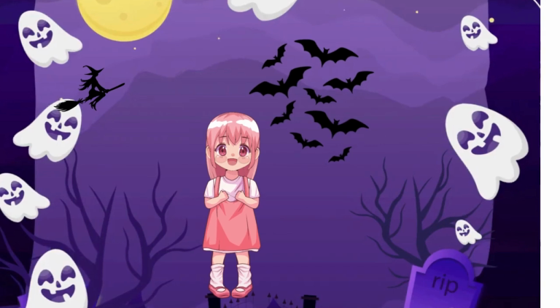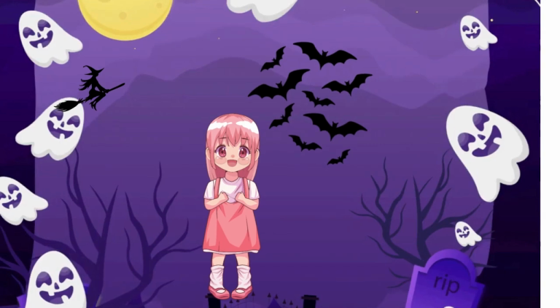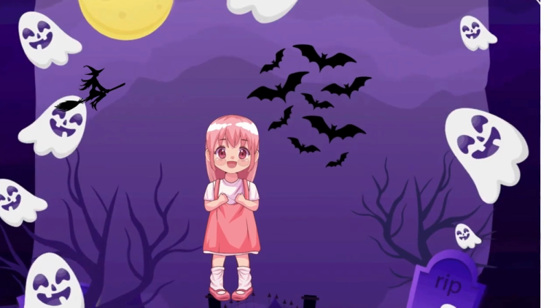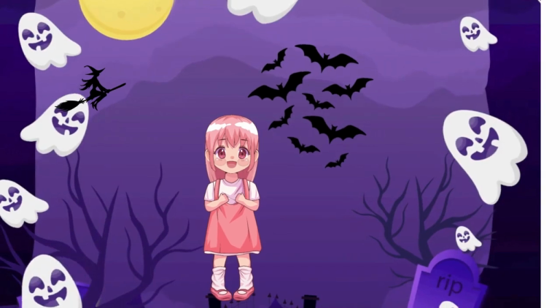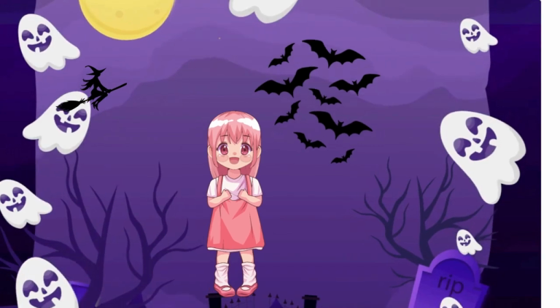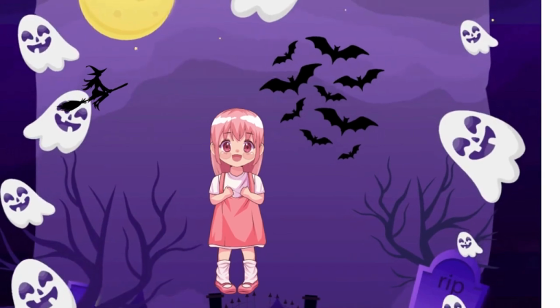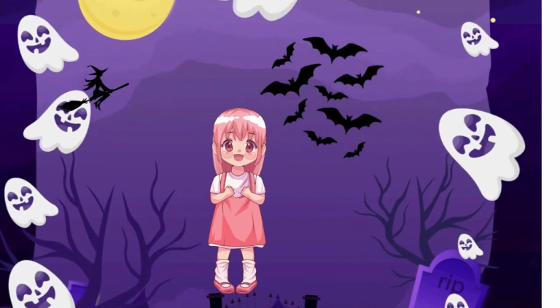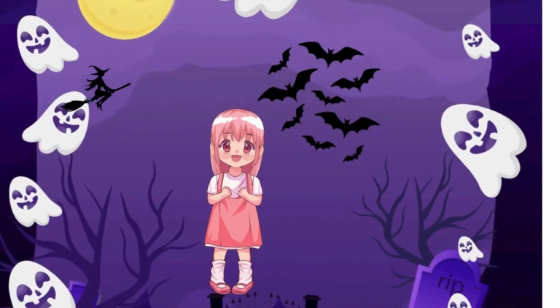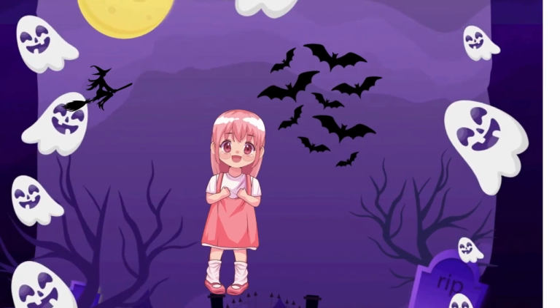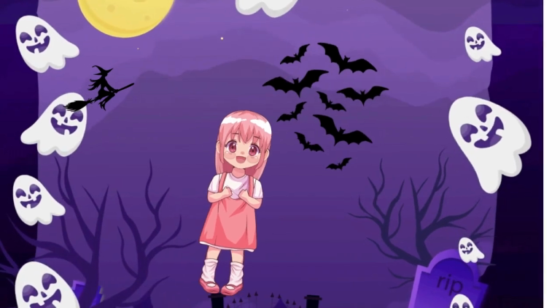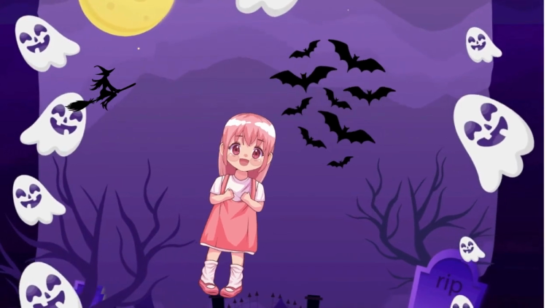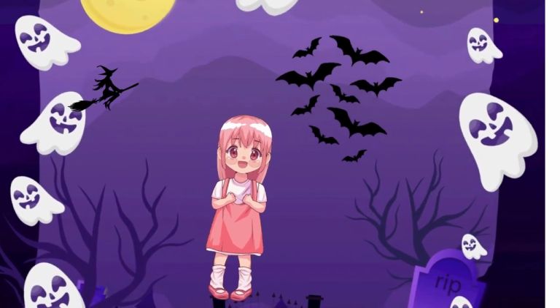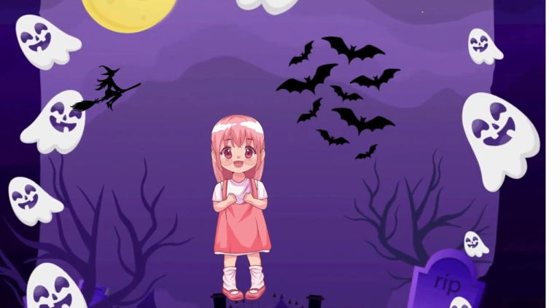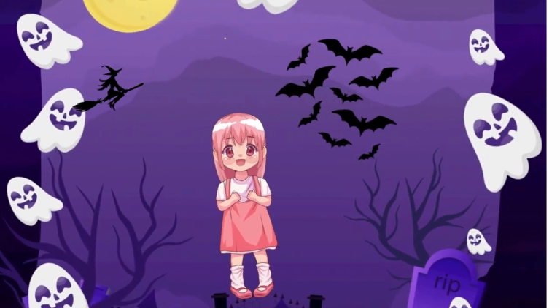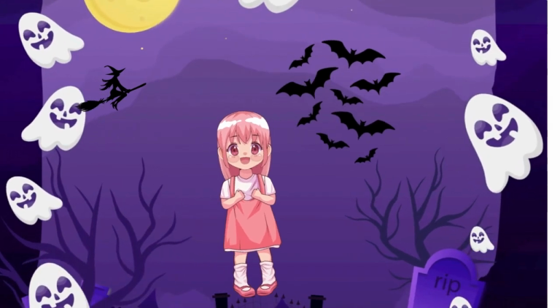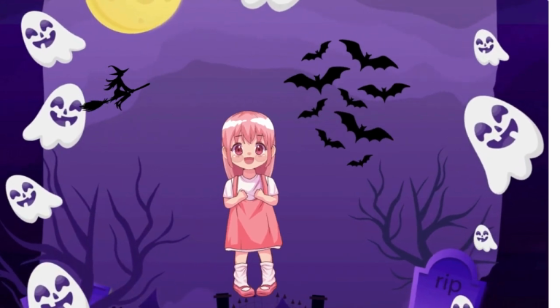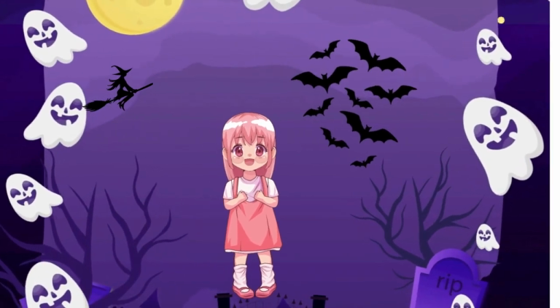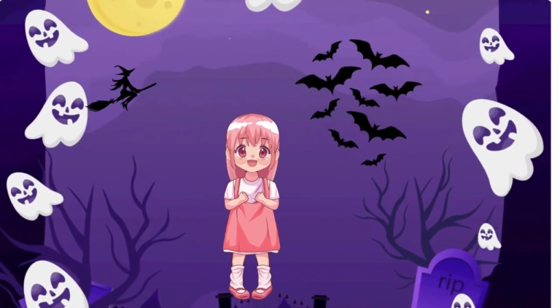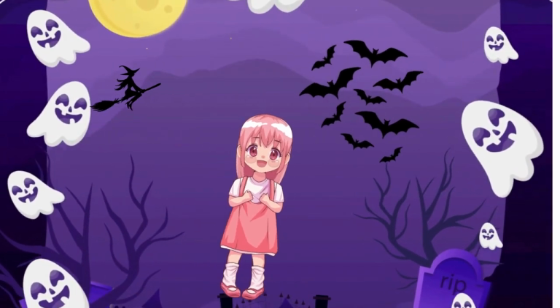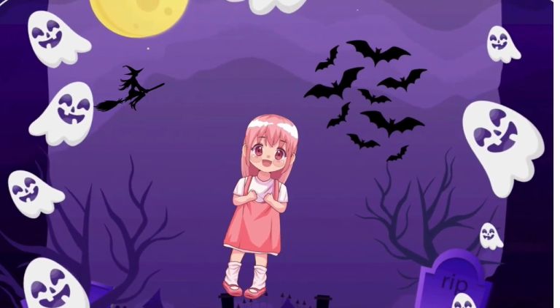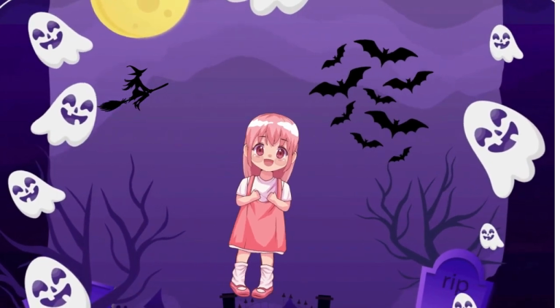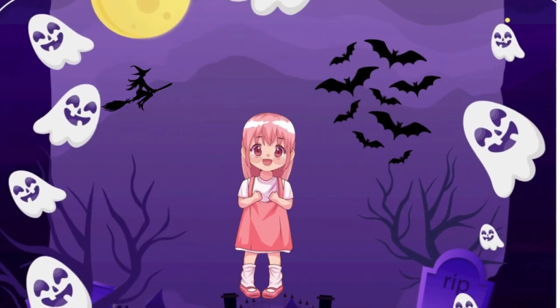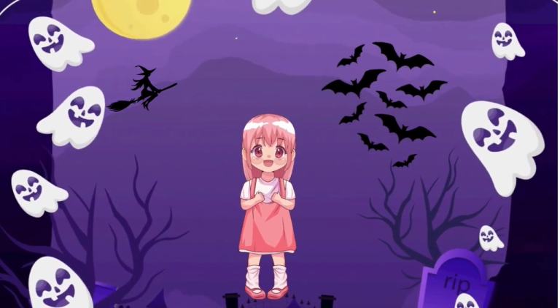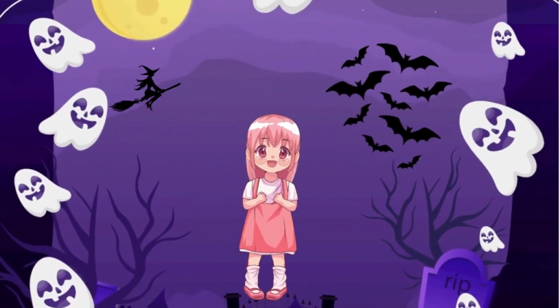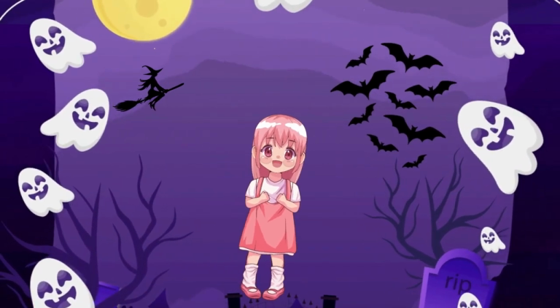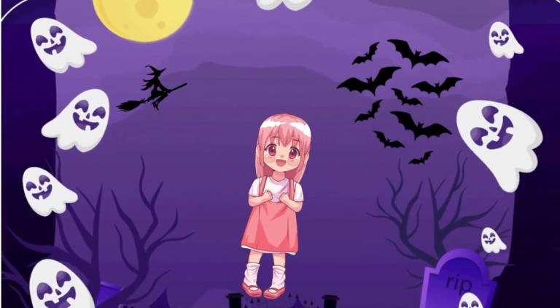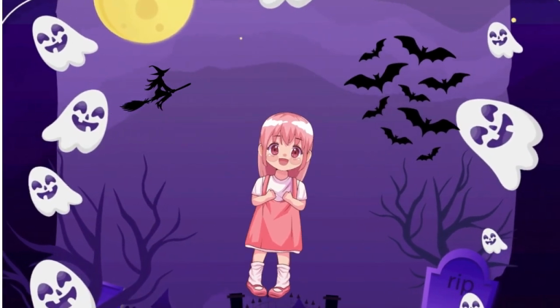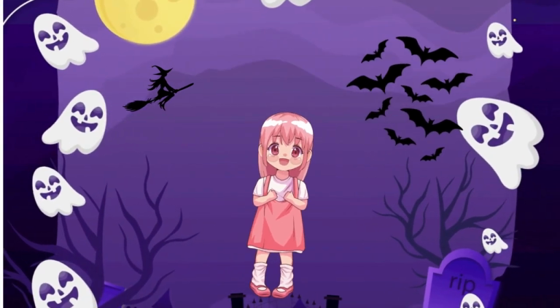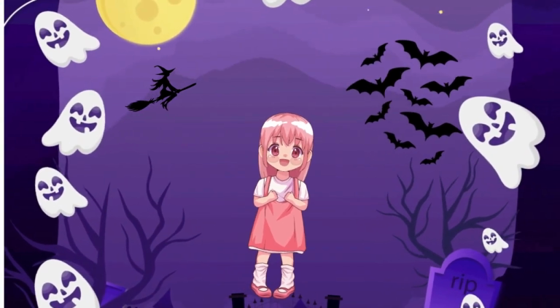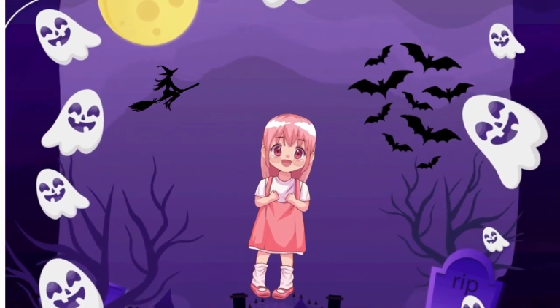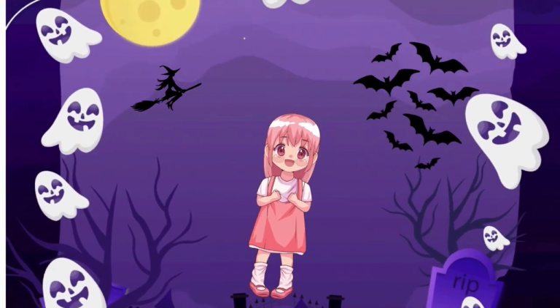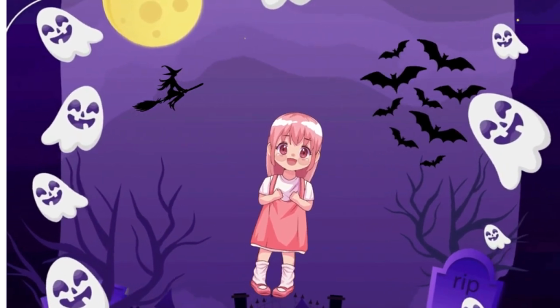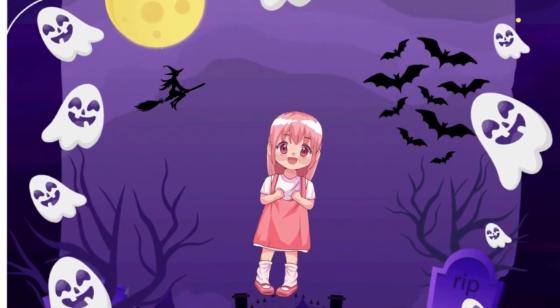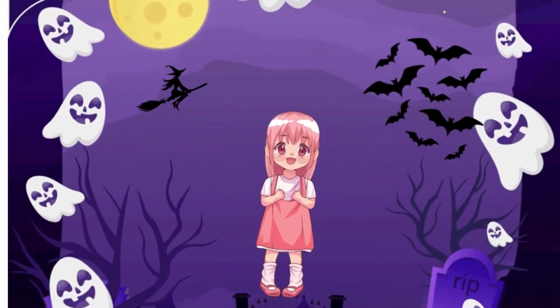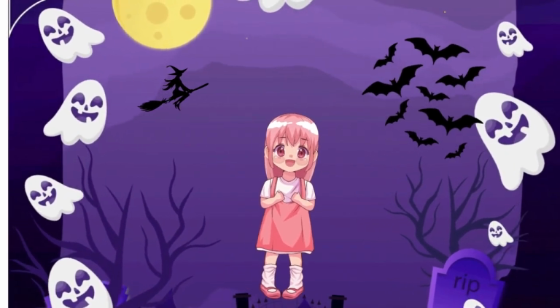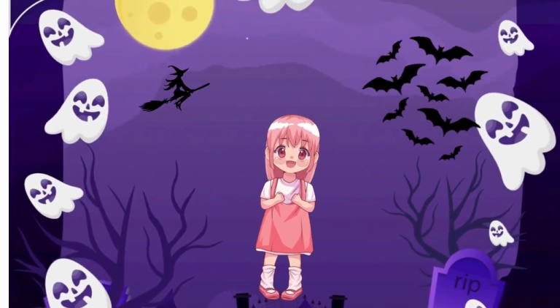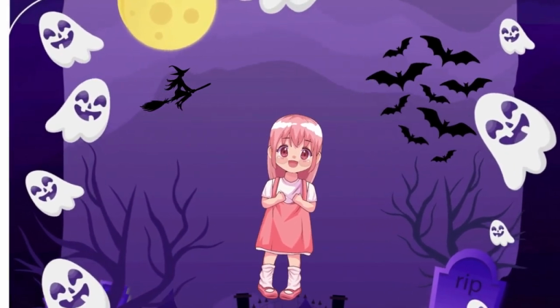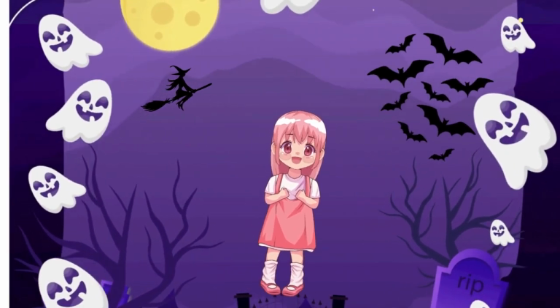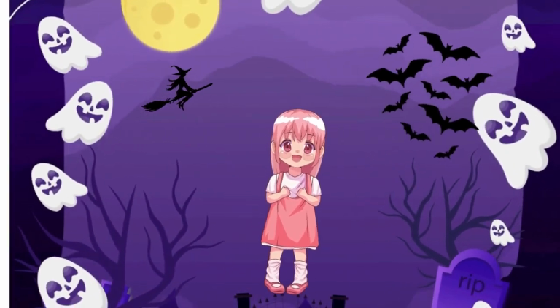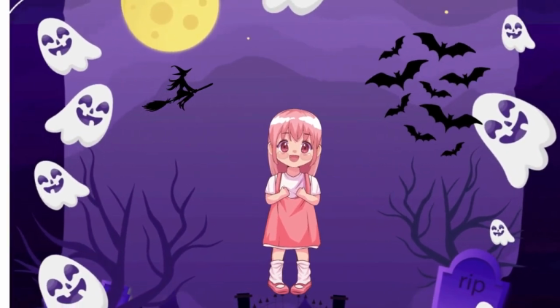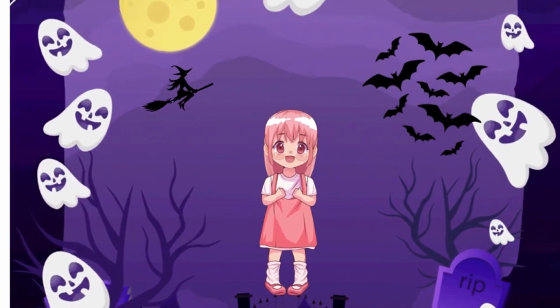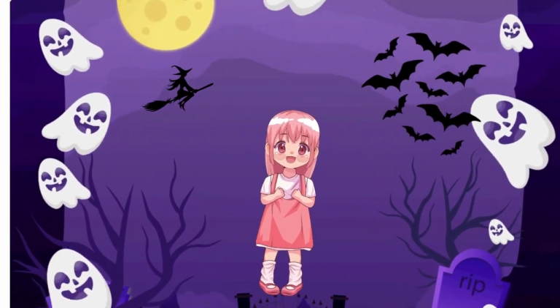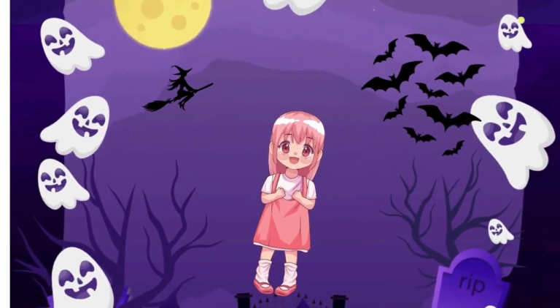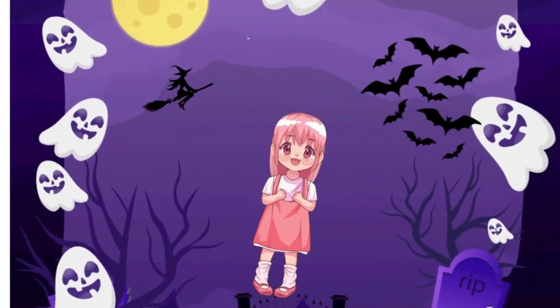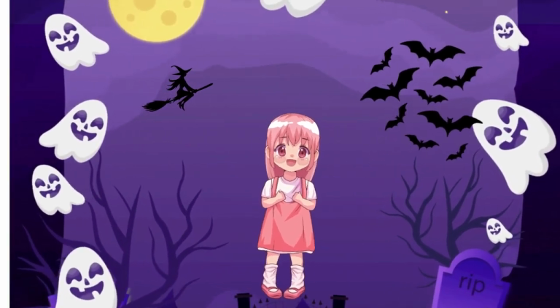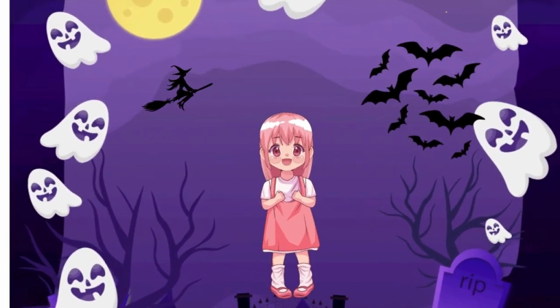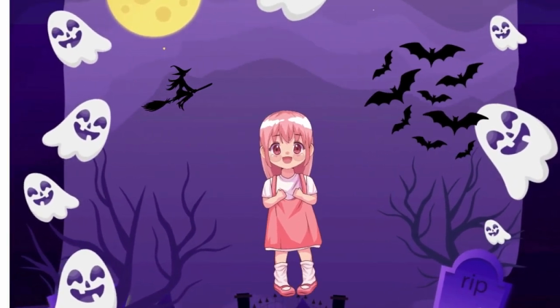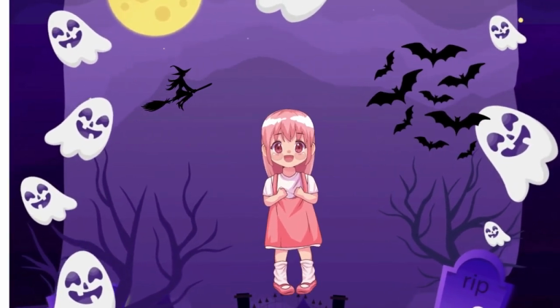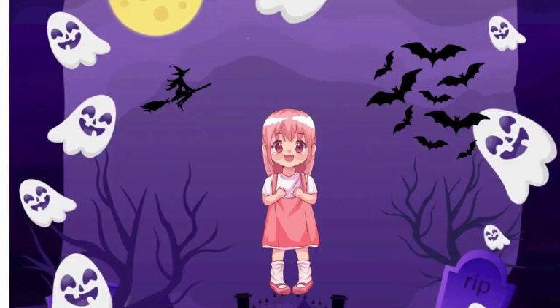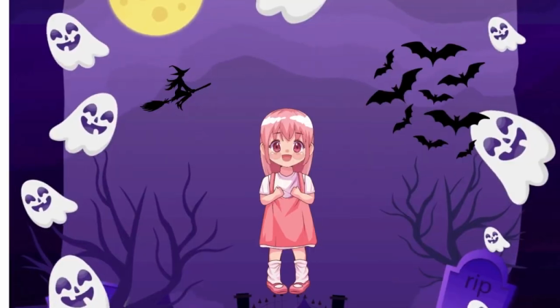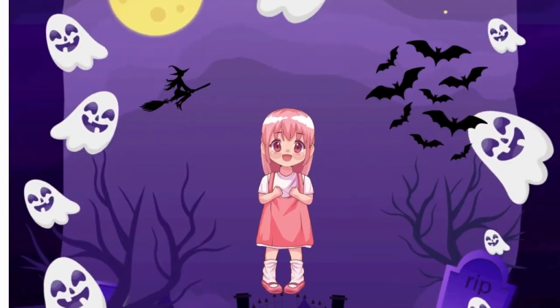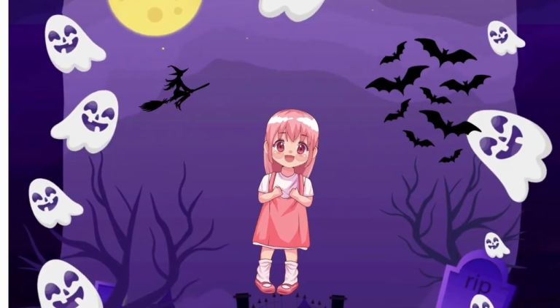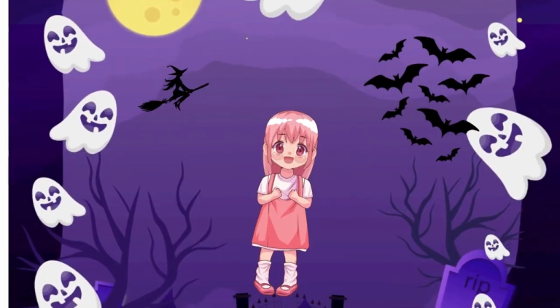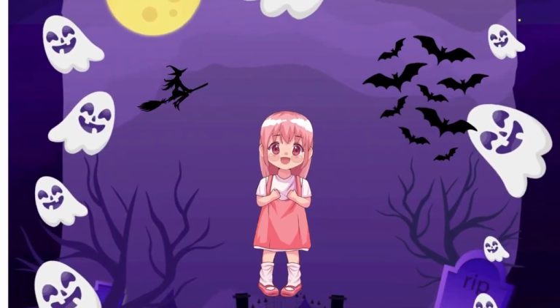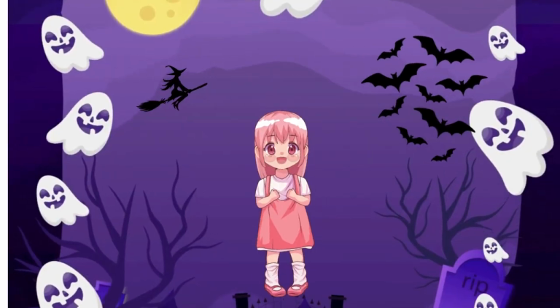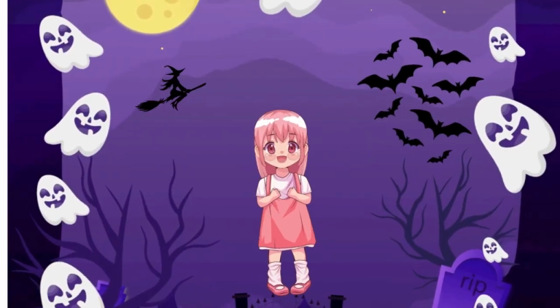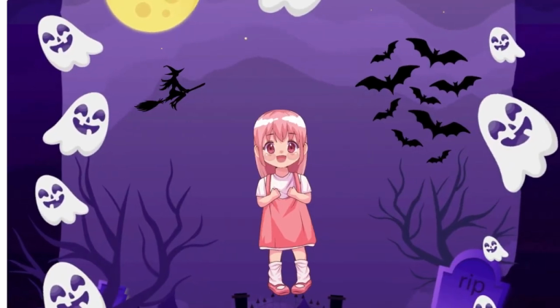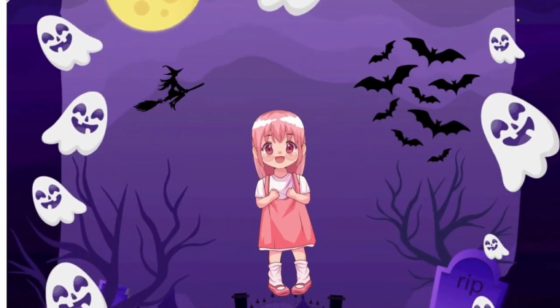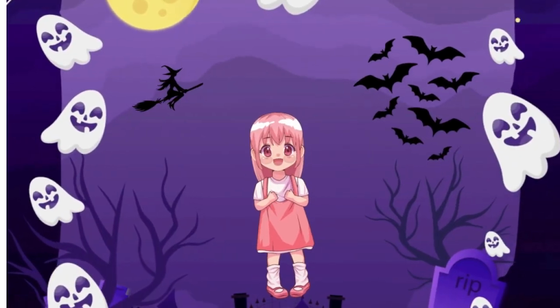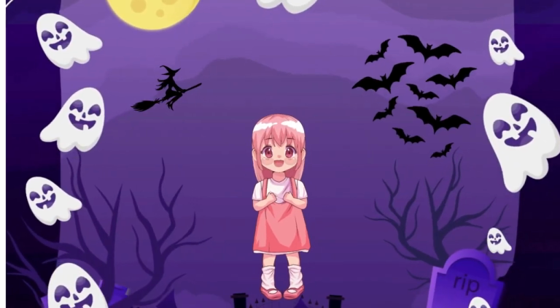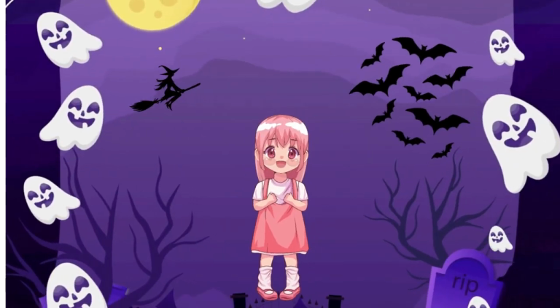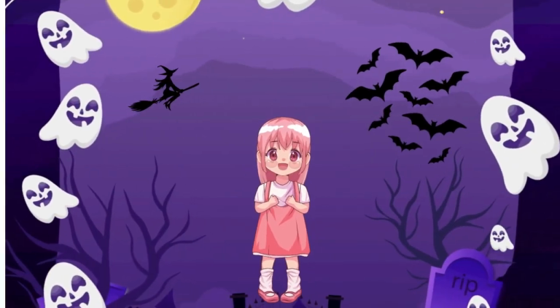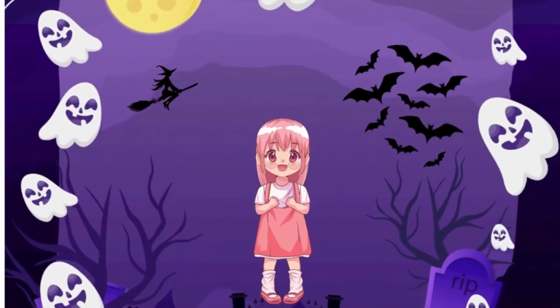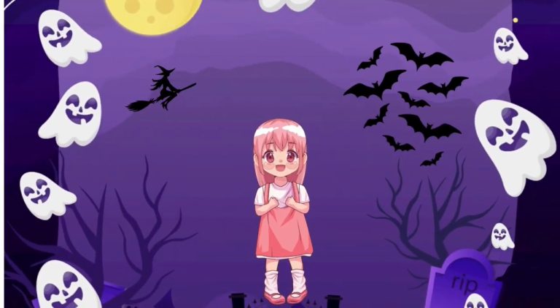Hi, friends! Today we're going to count from 1 to 20 with Halloween fun. Are you ready? Let's count together.